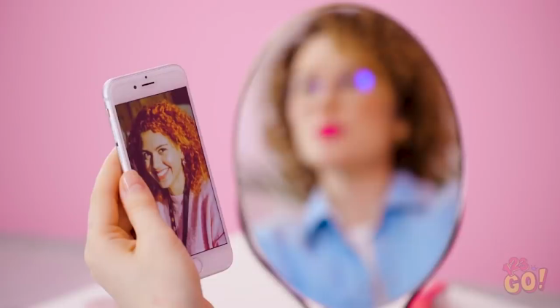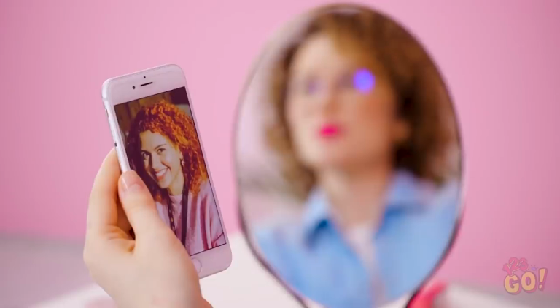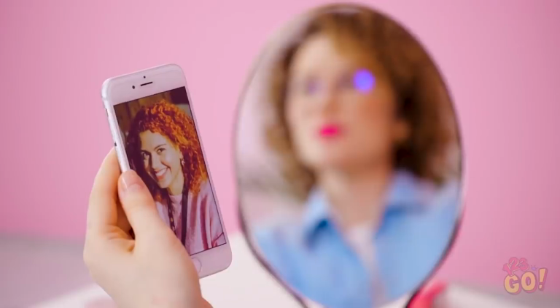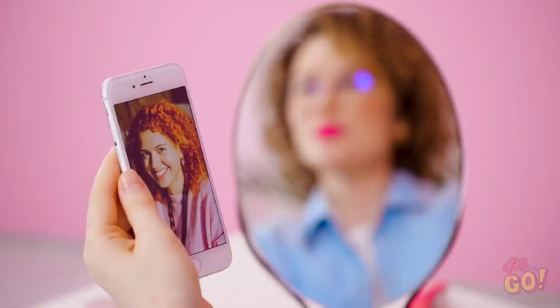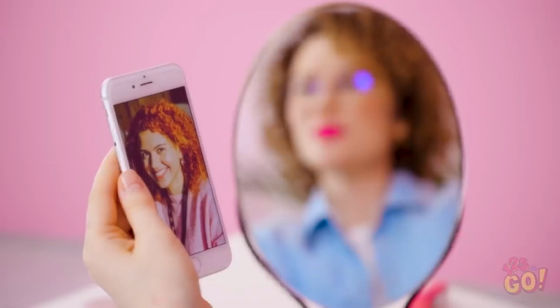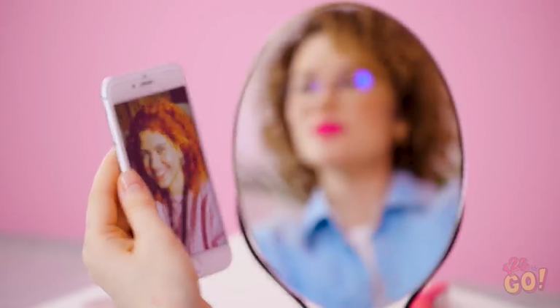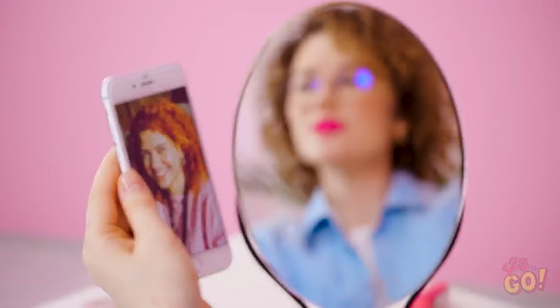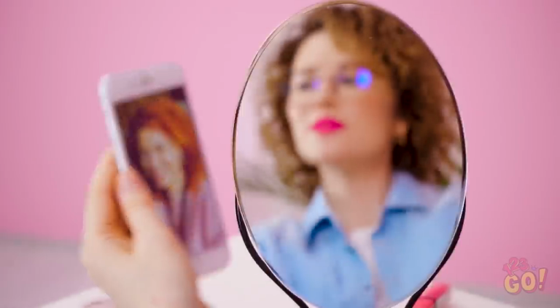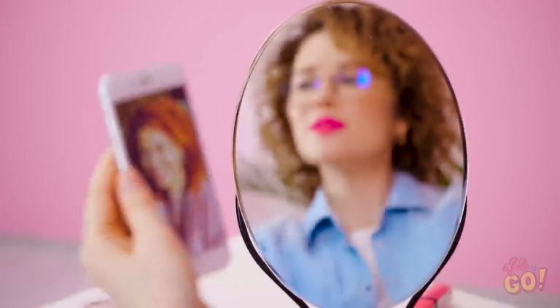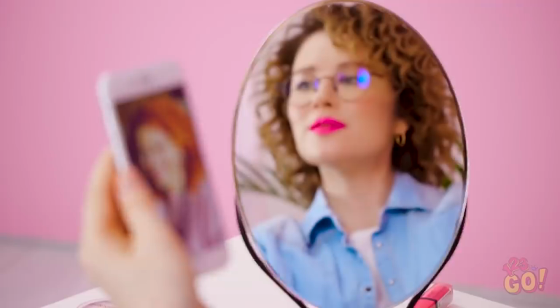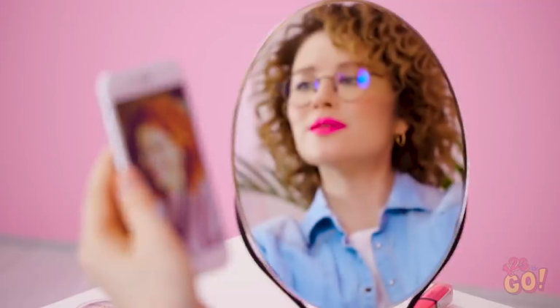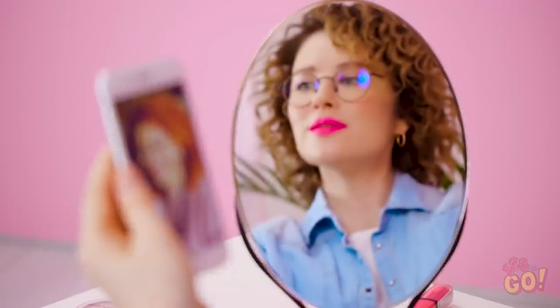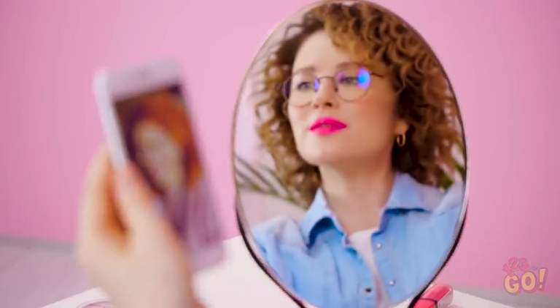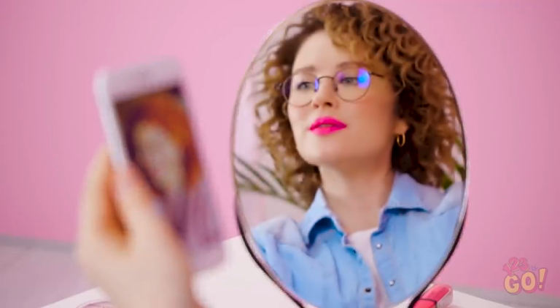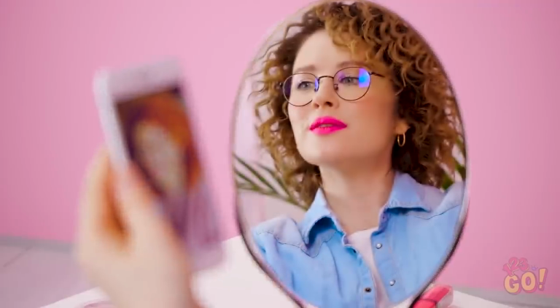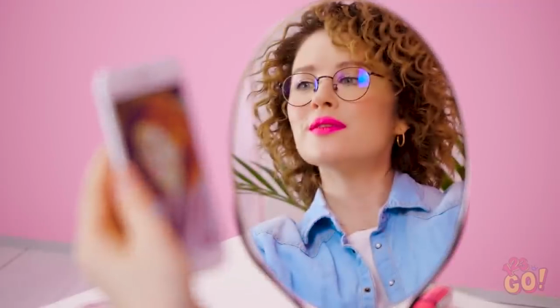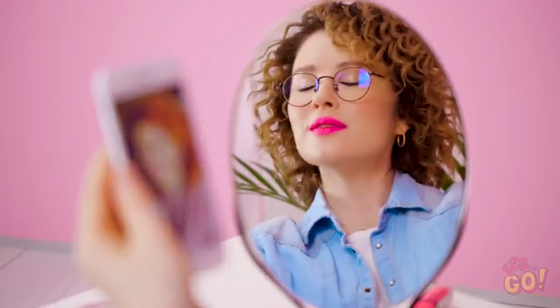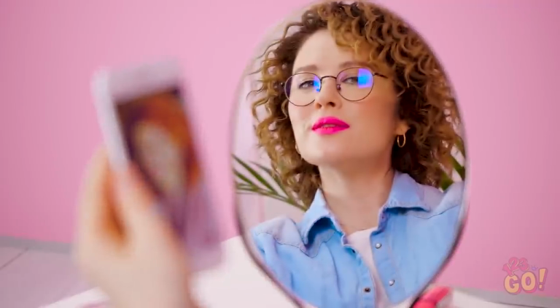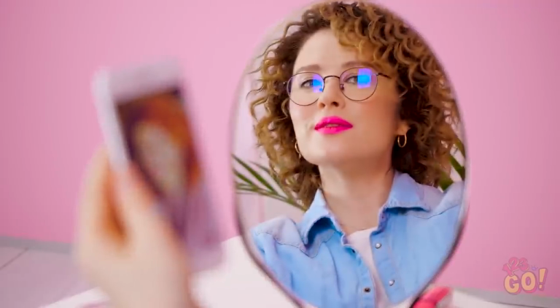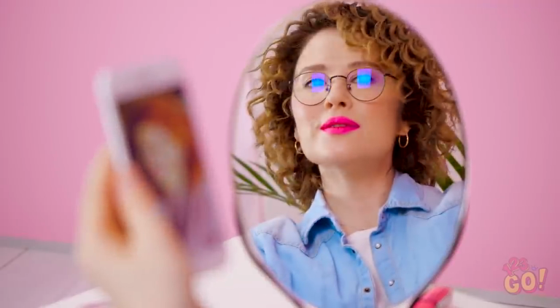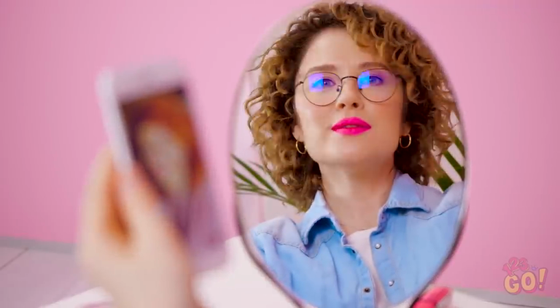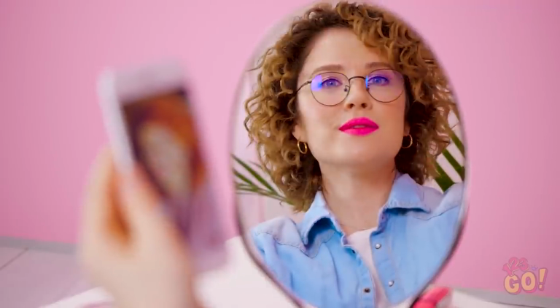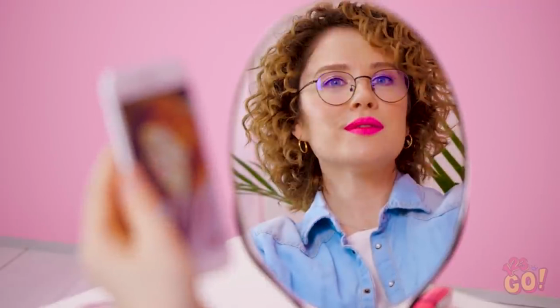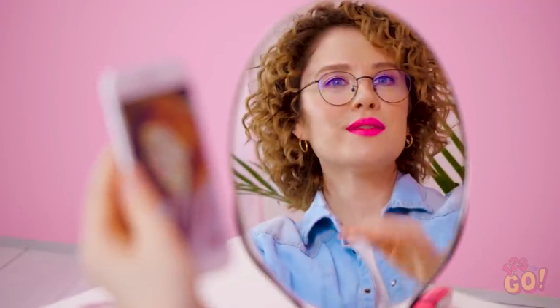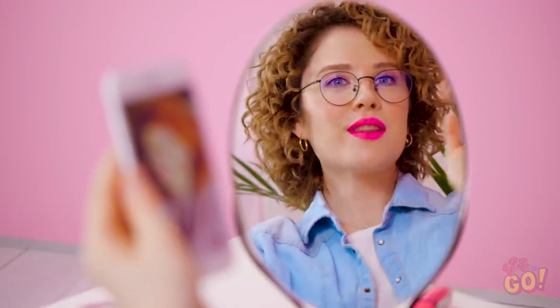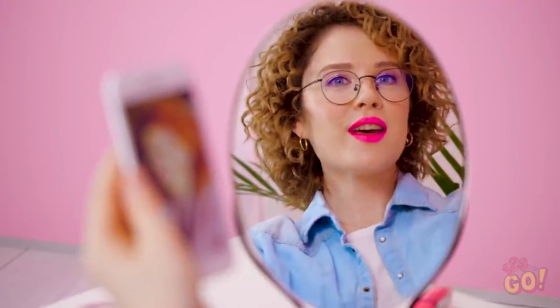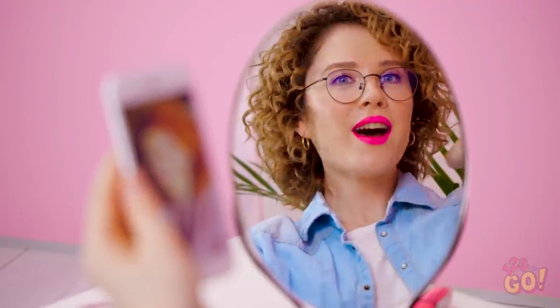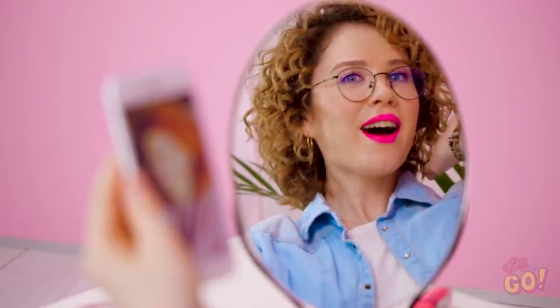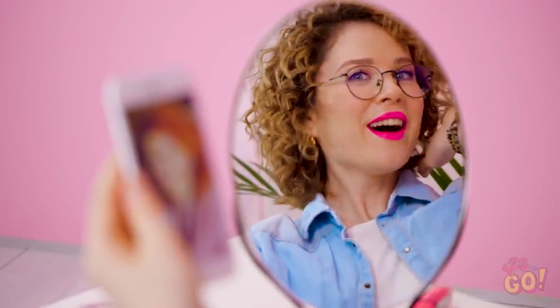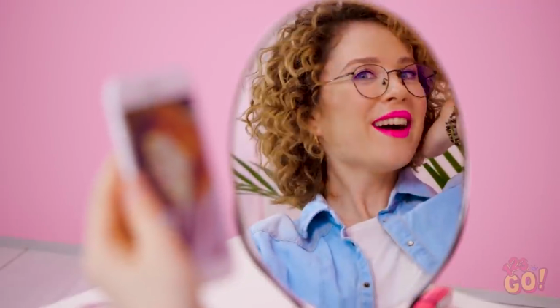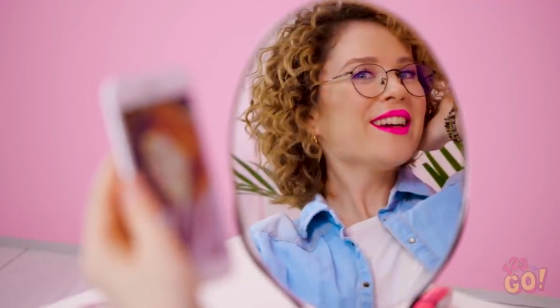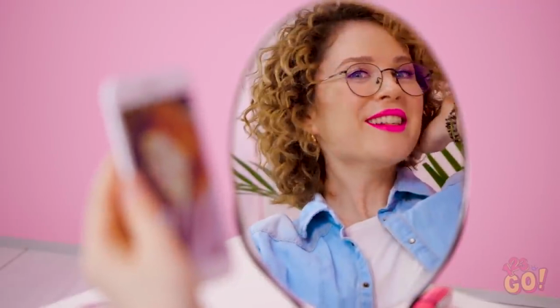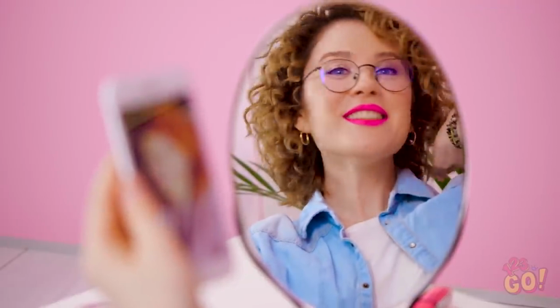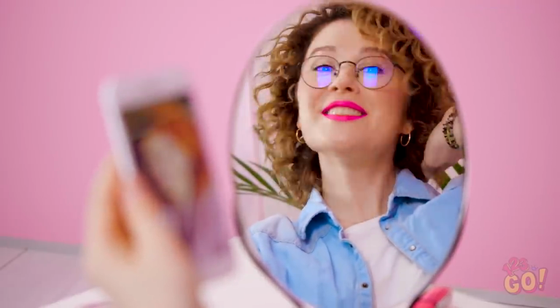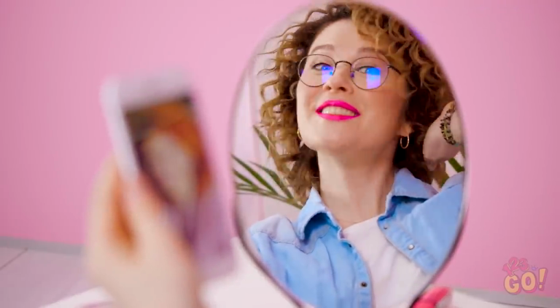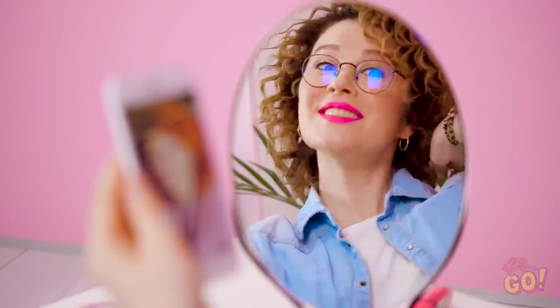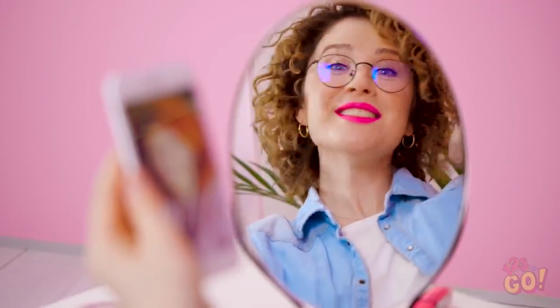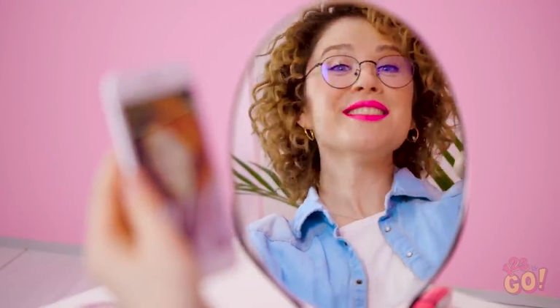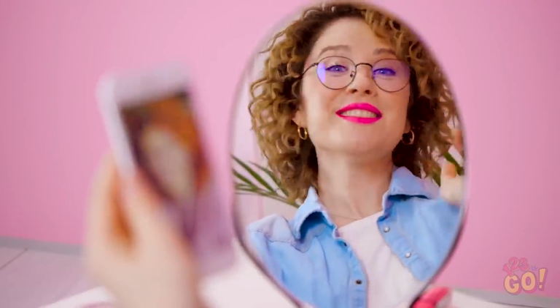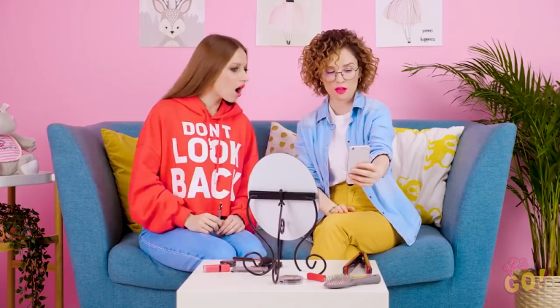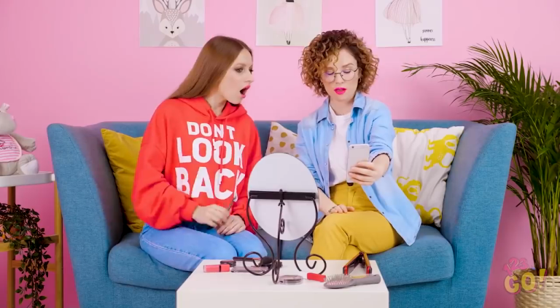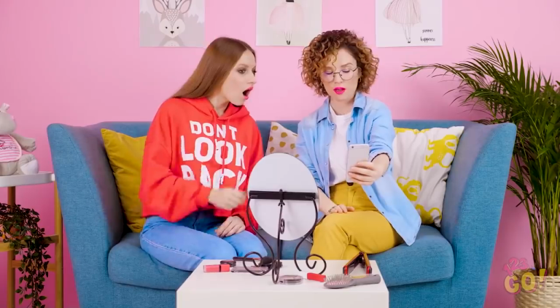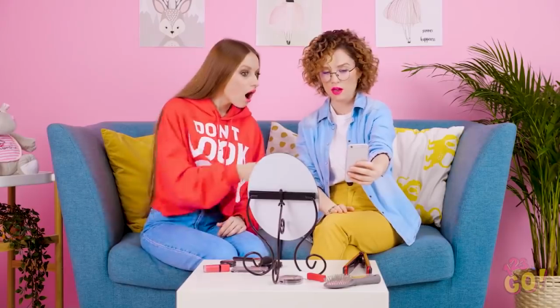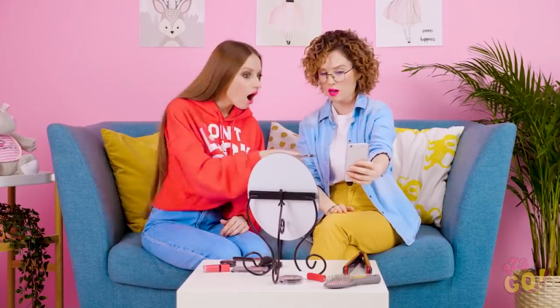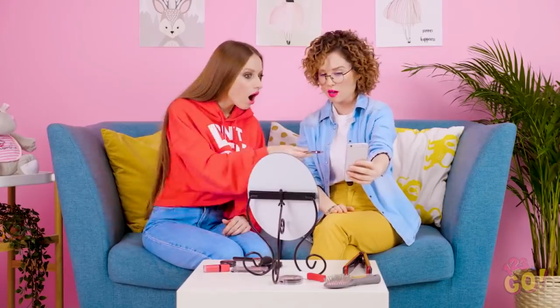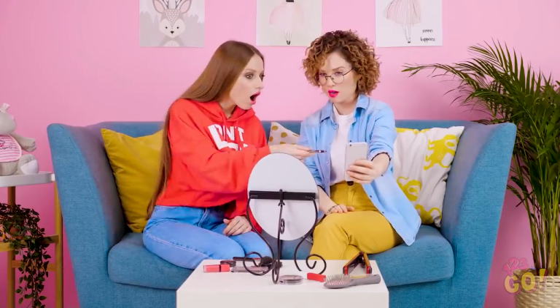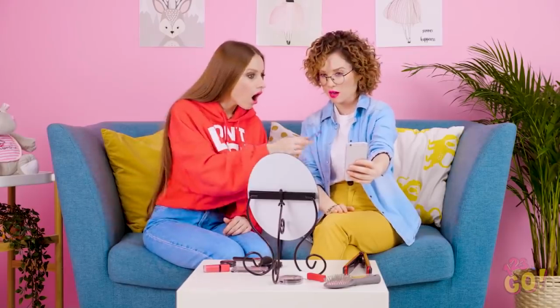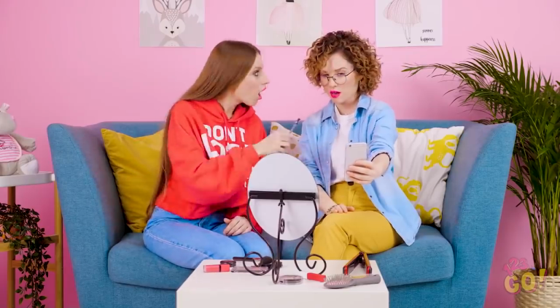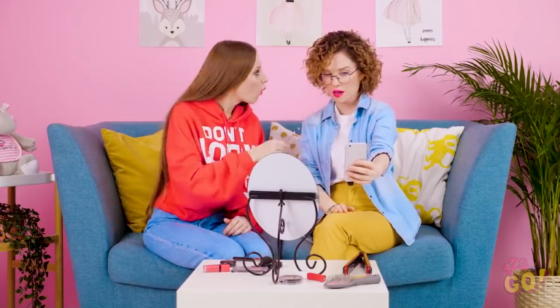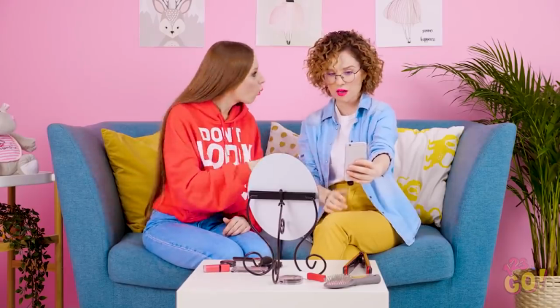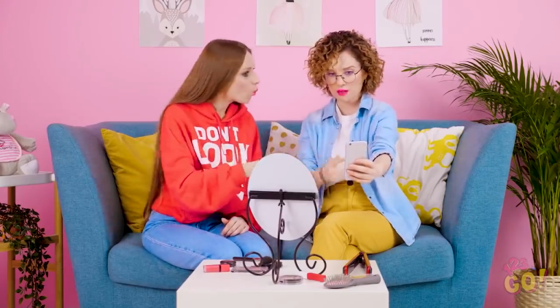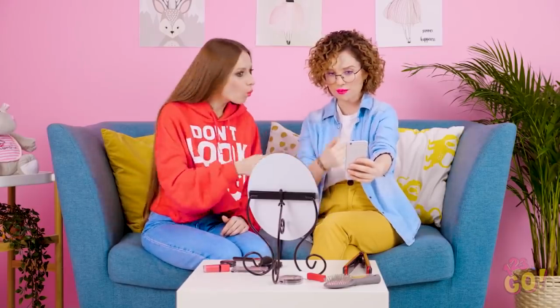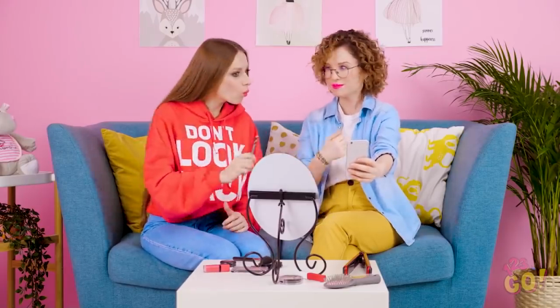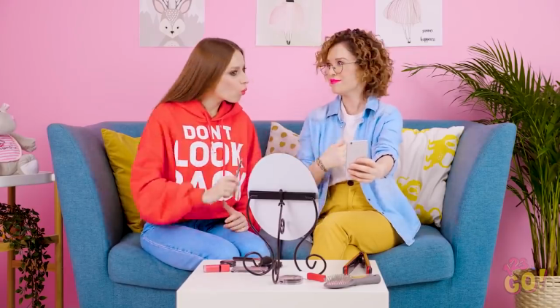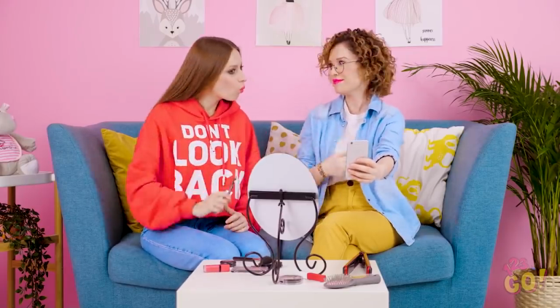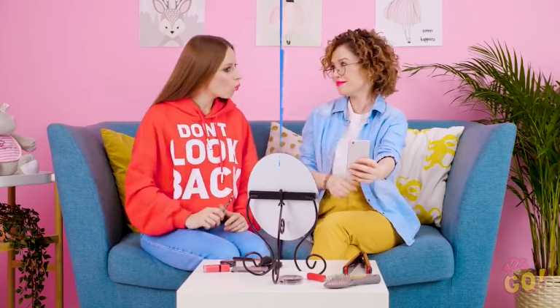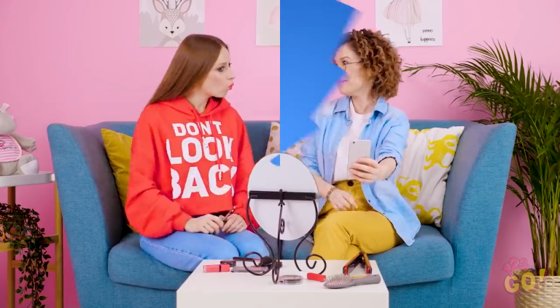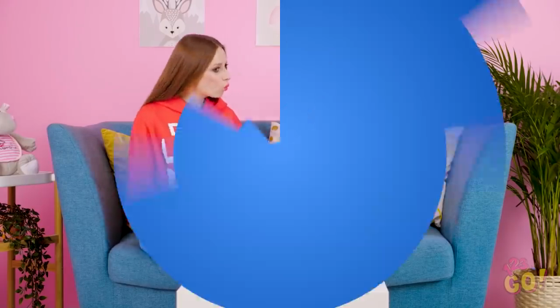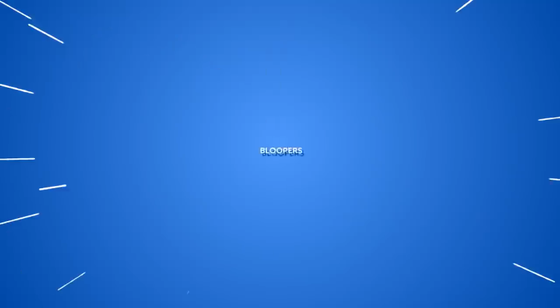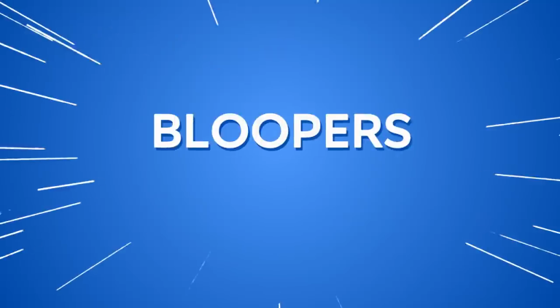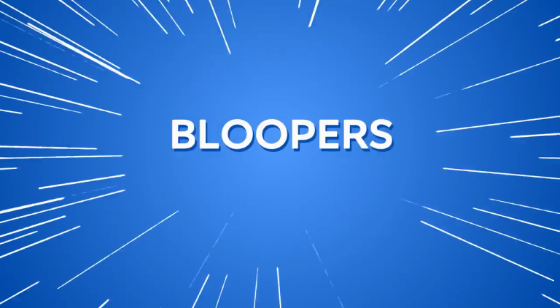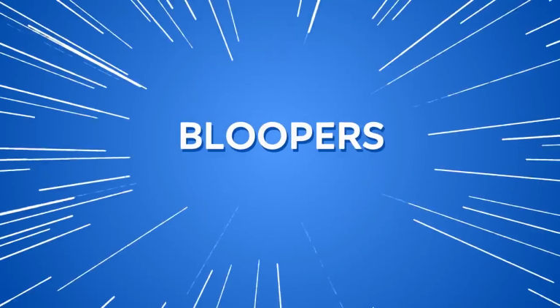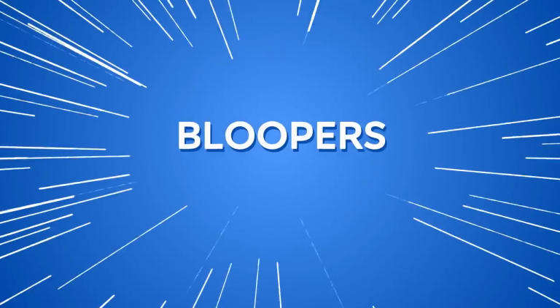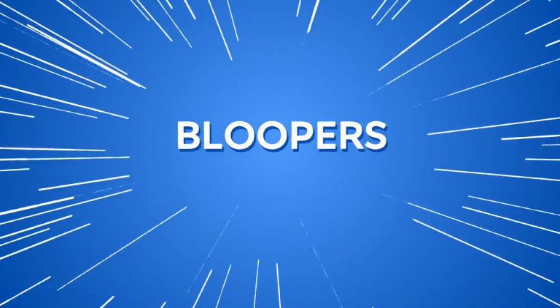Sophia, you made your hair look exactly like the picture! And now, without further ado, it's selfie time!